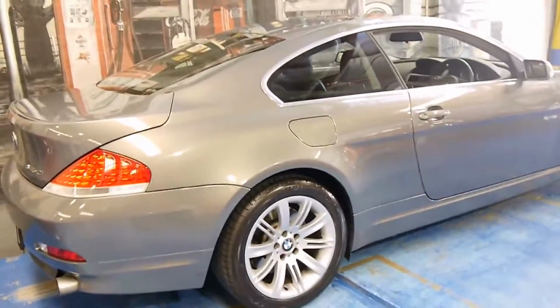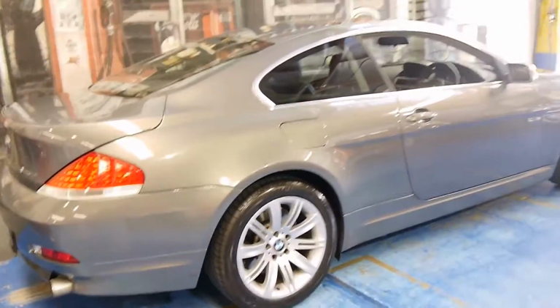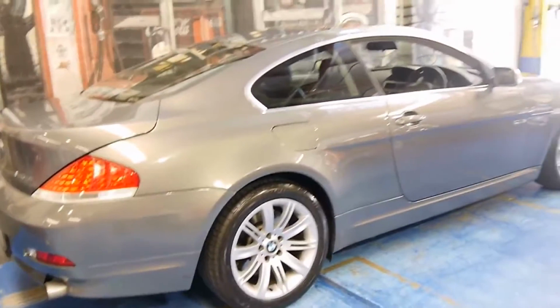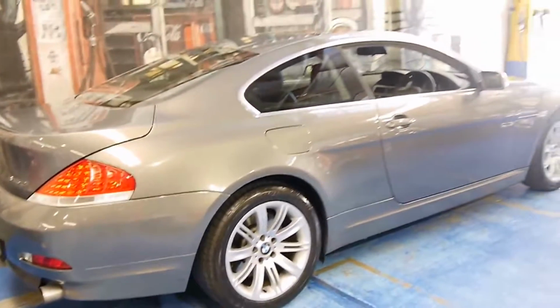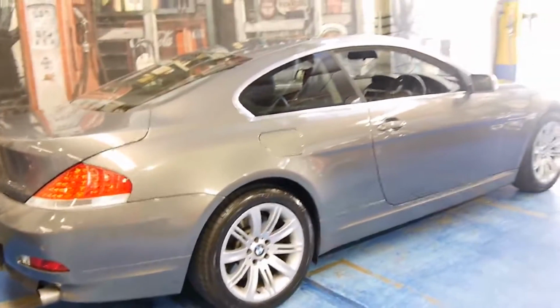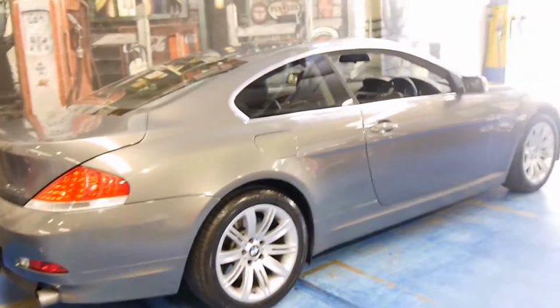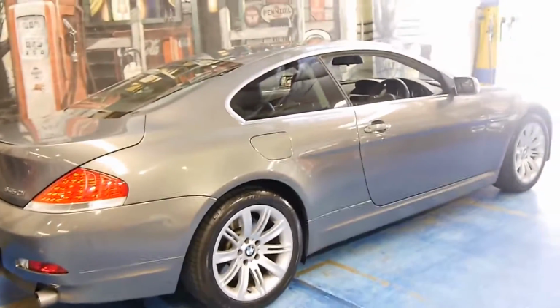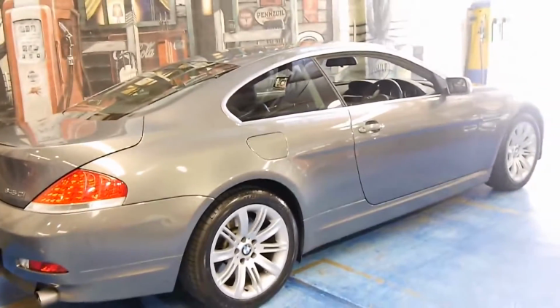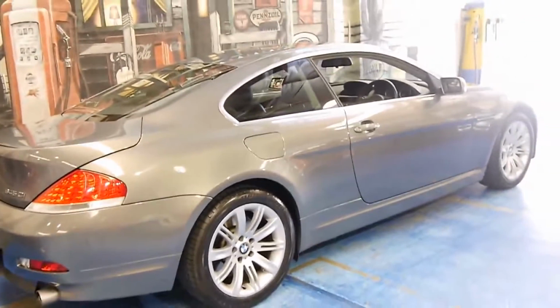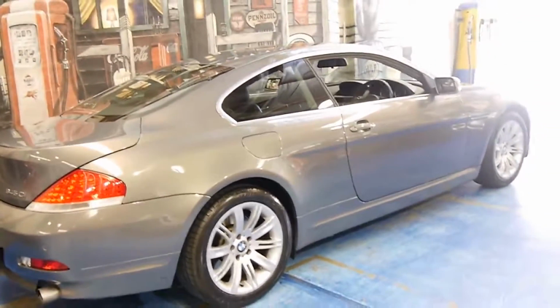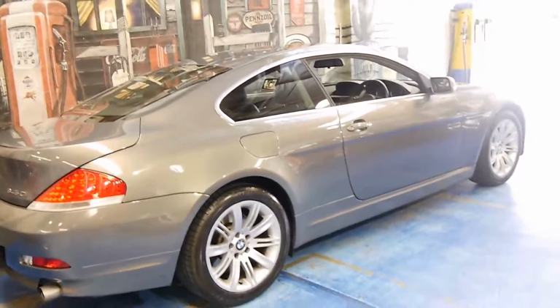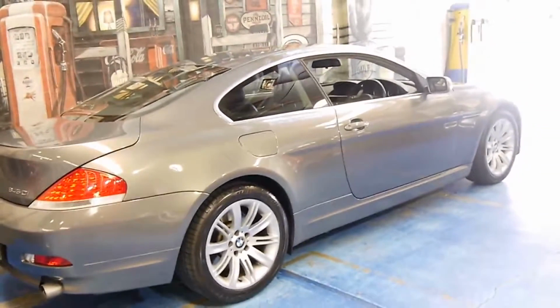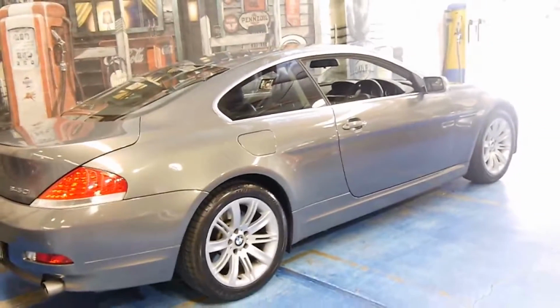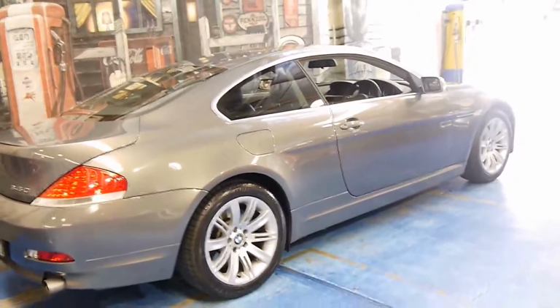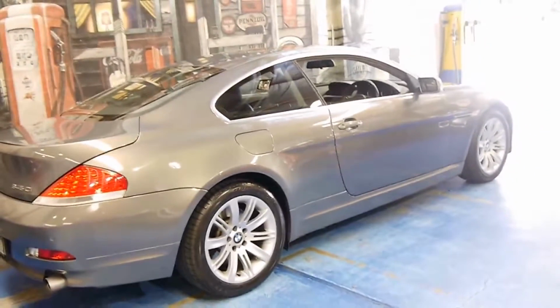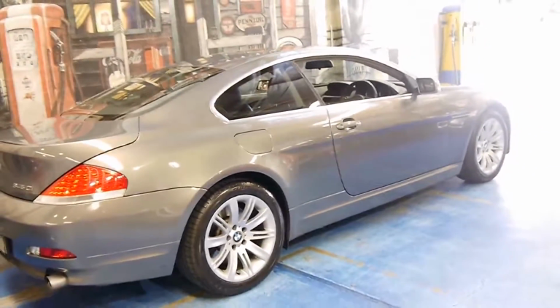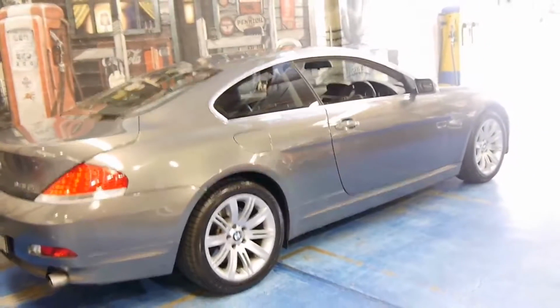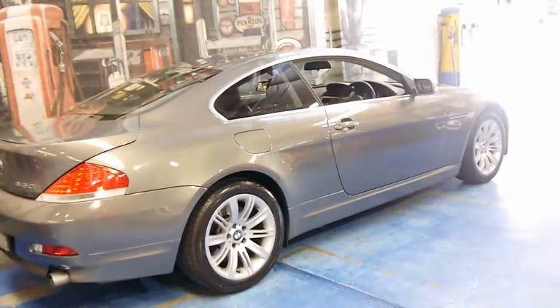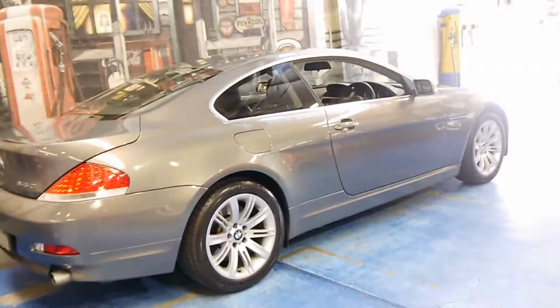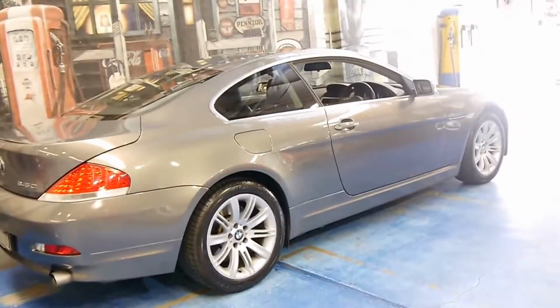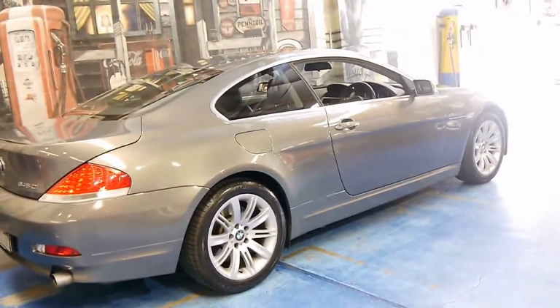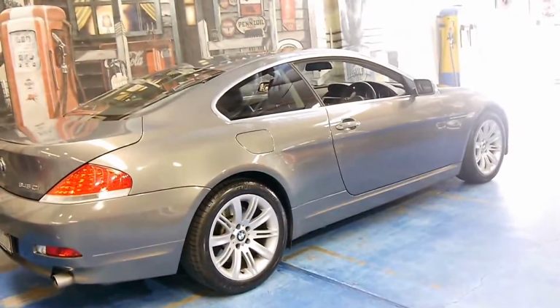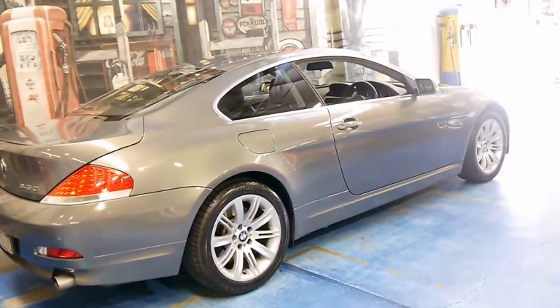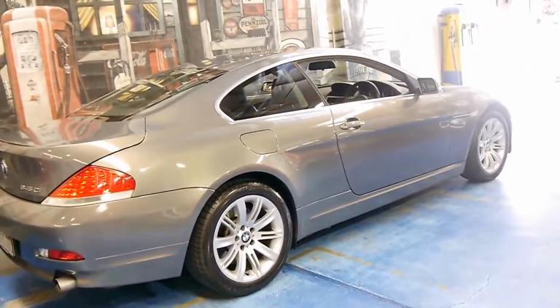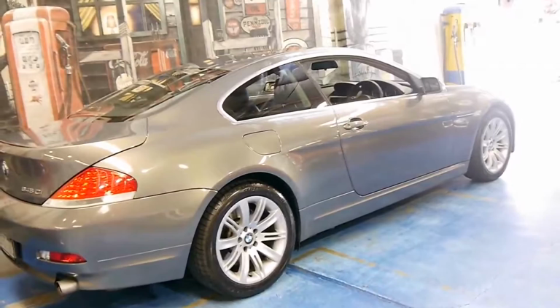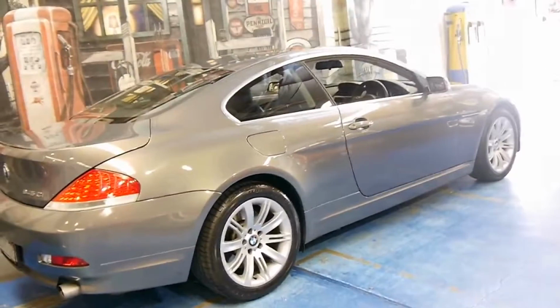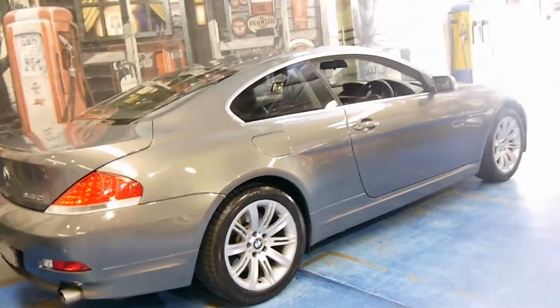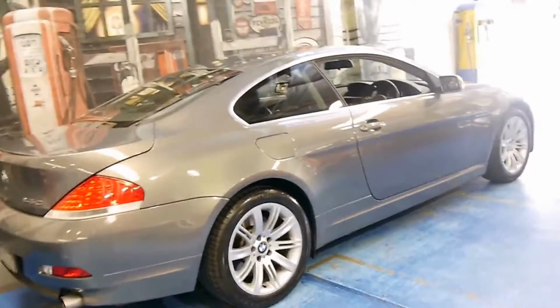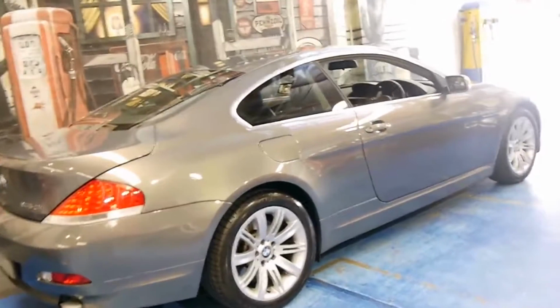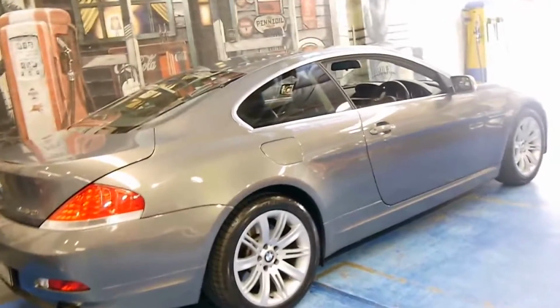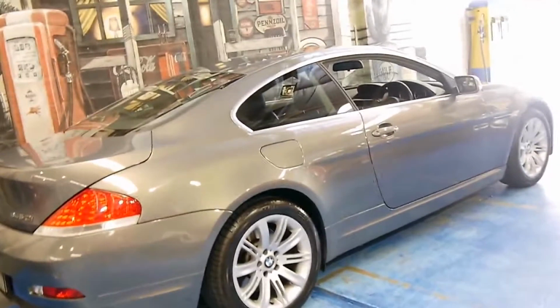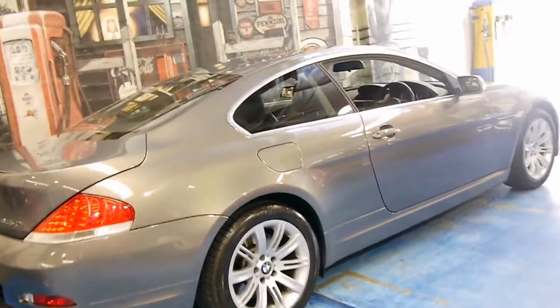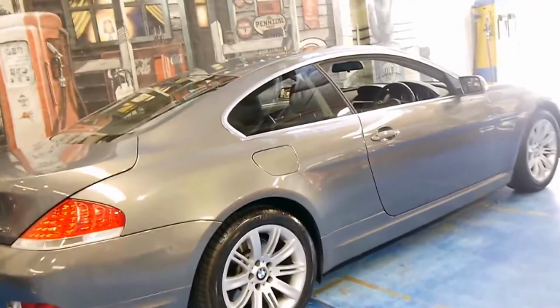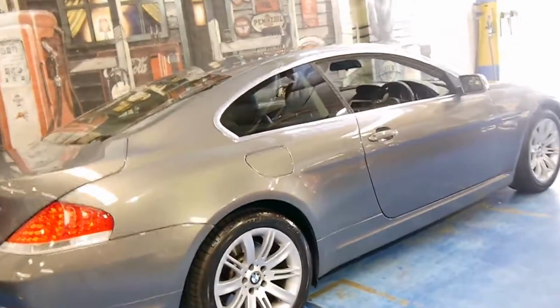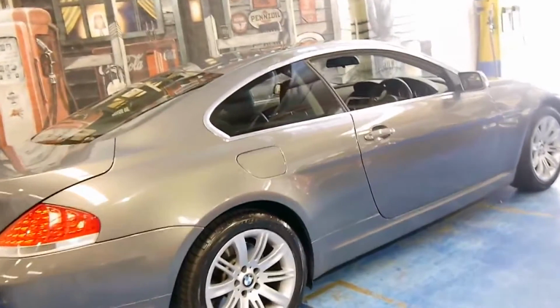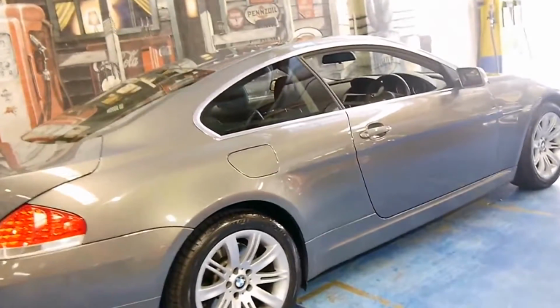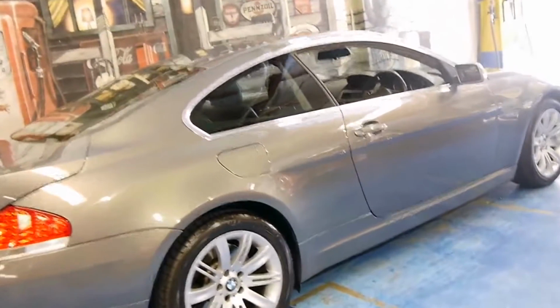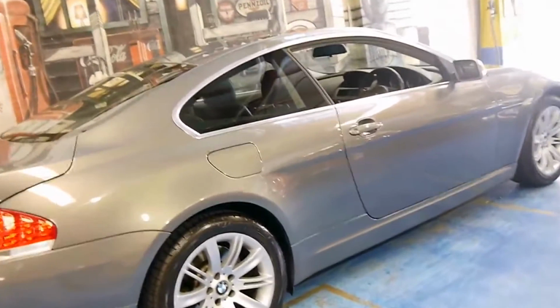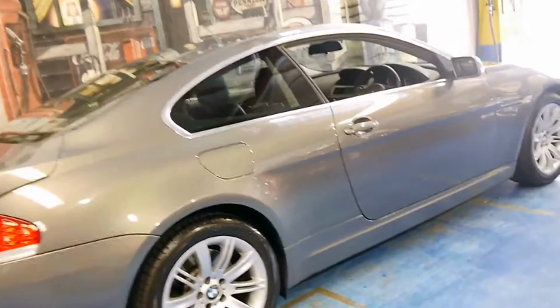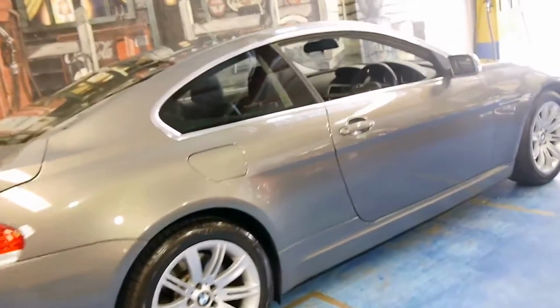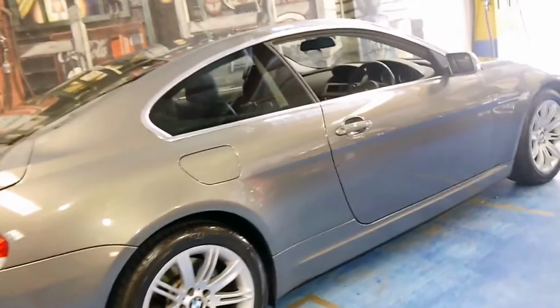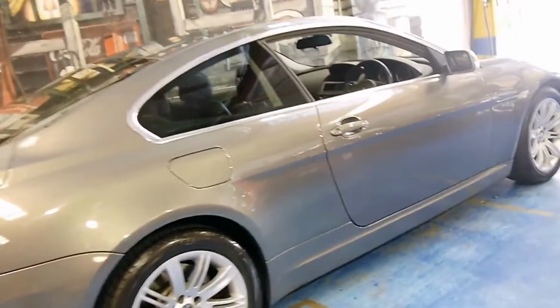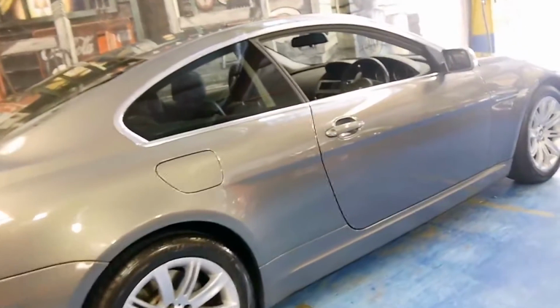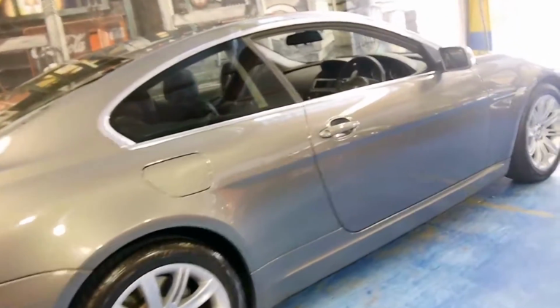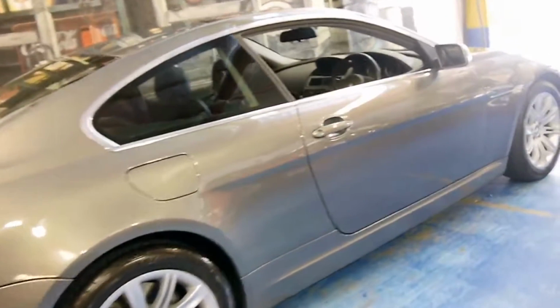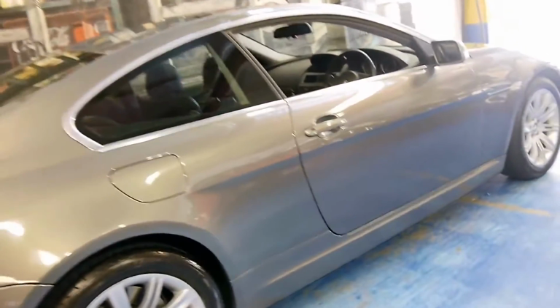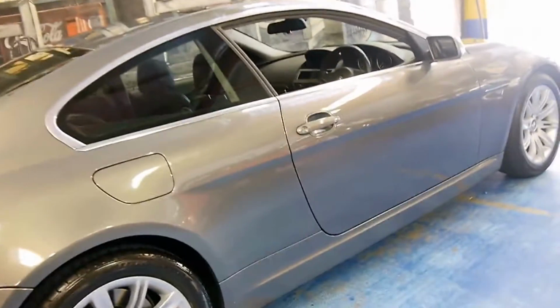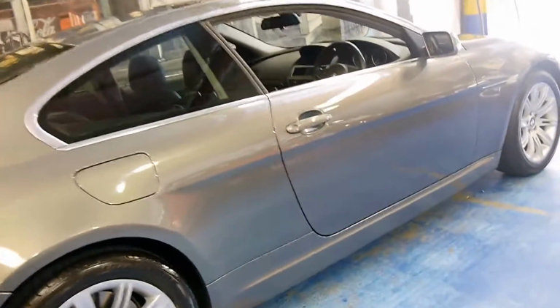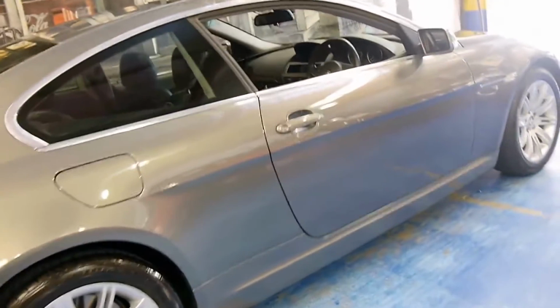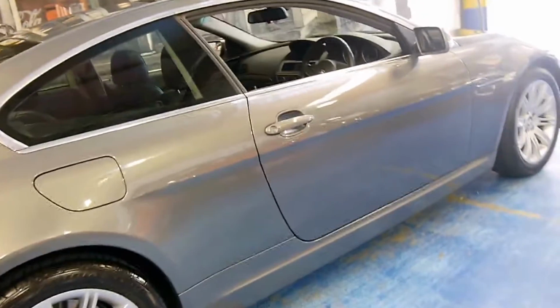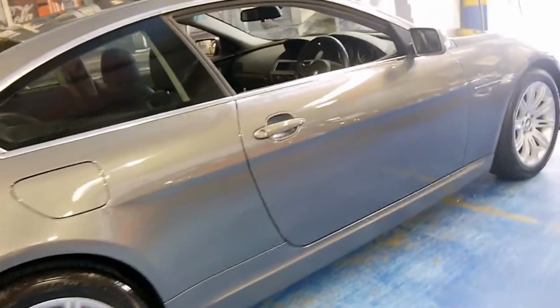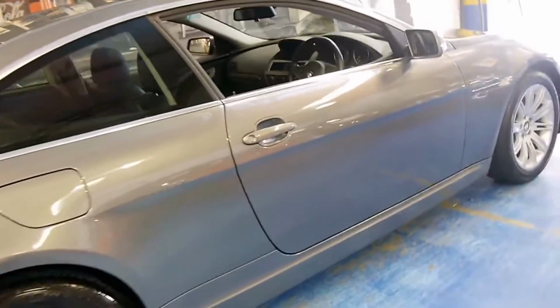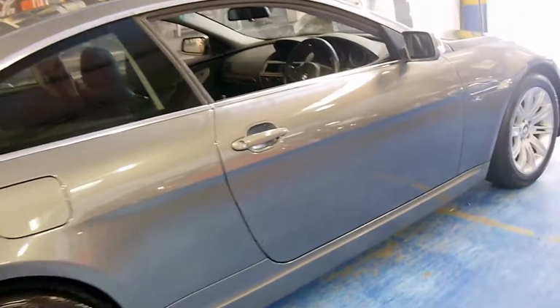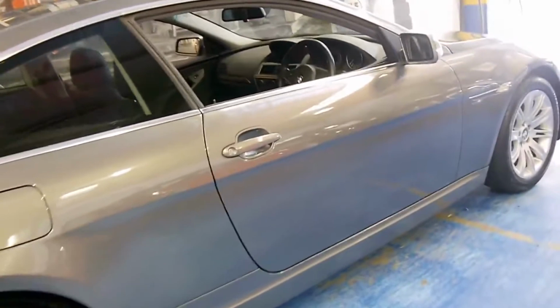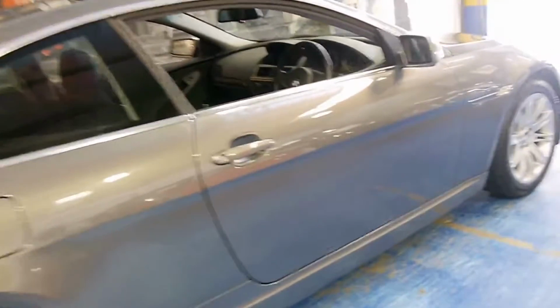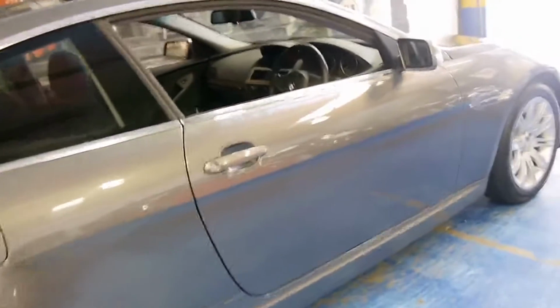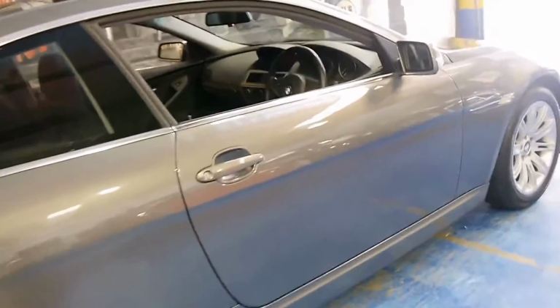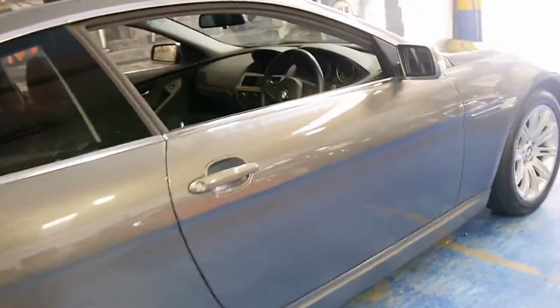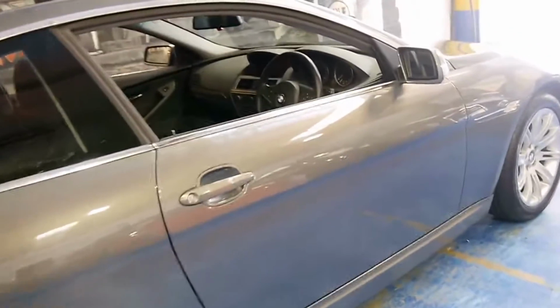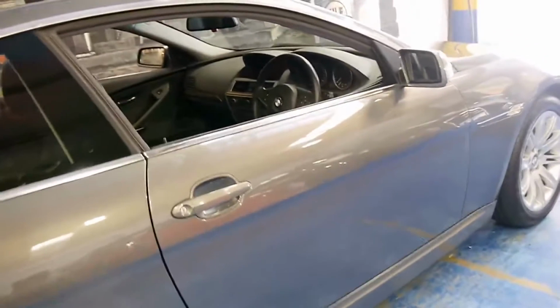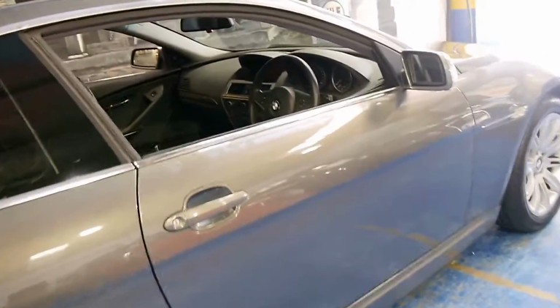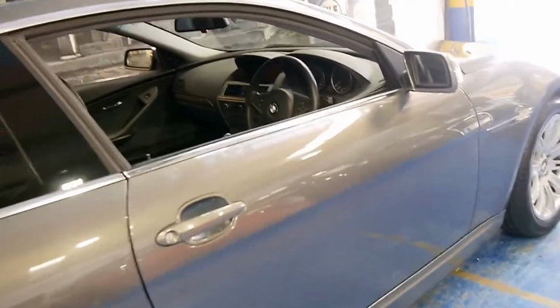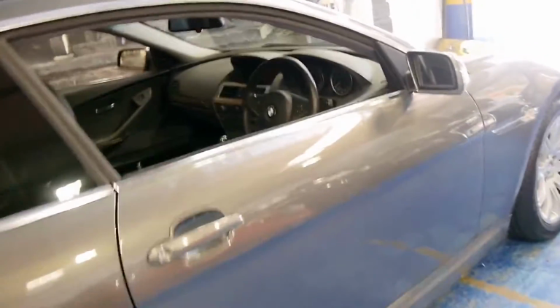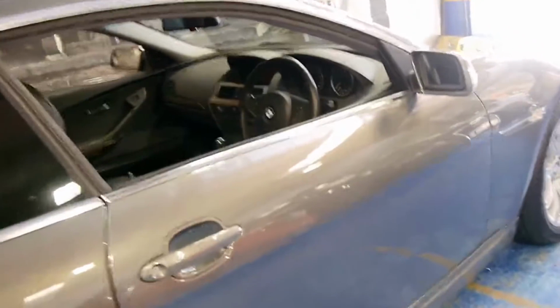It's done 130,000 kilometres. Looks like it's always been serviced at BMW. The car is in very good condition.